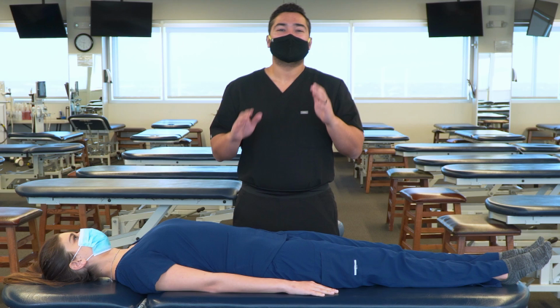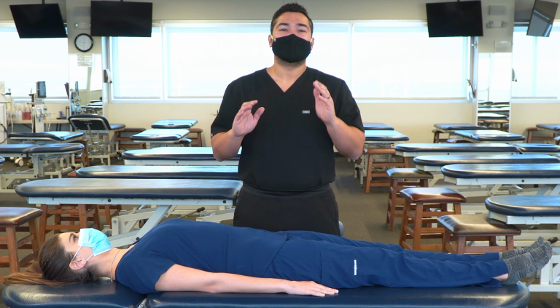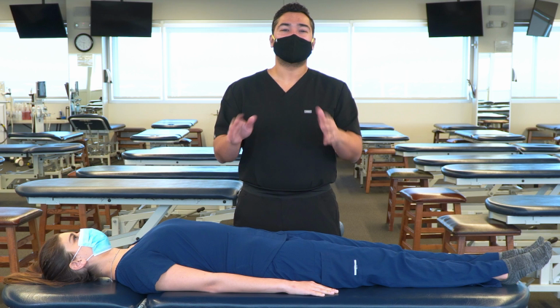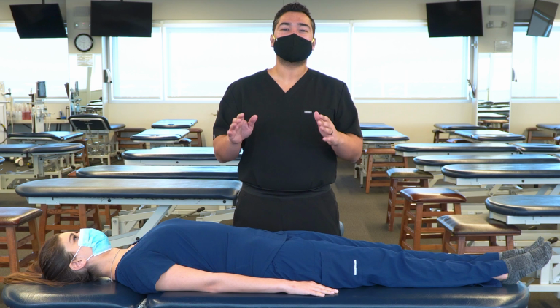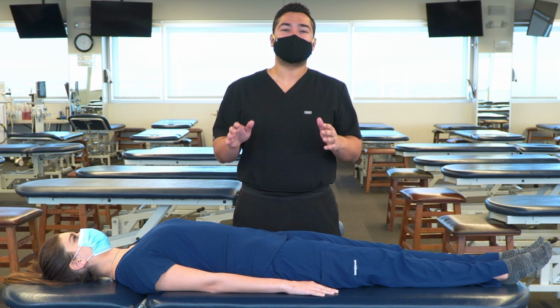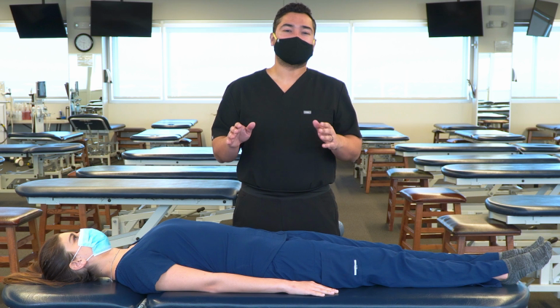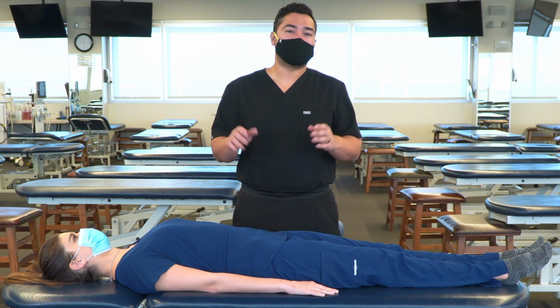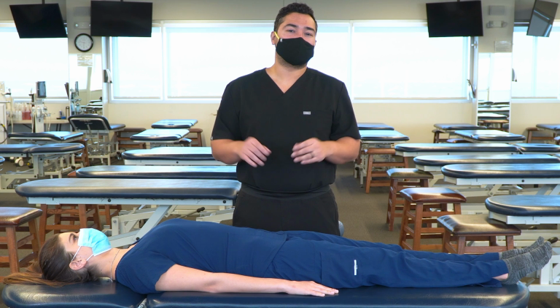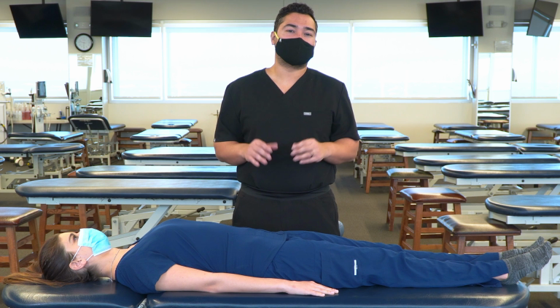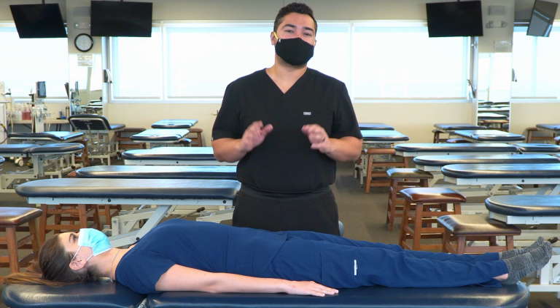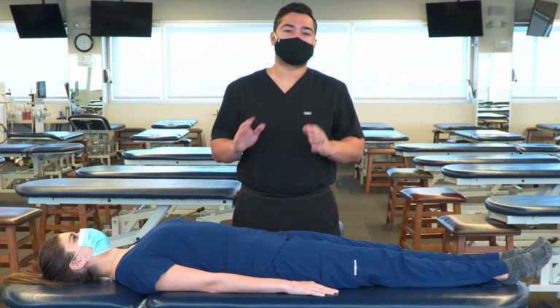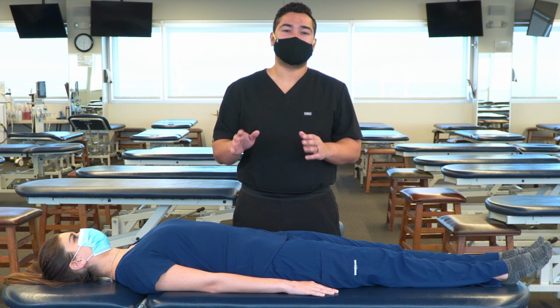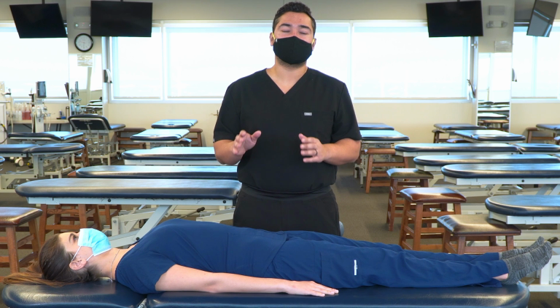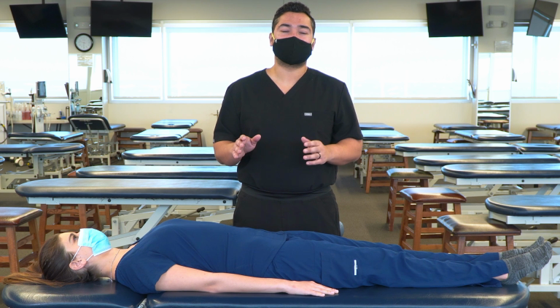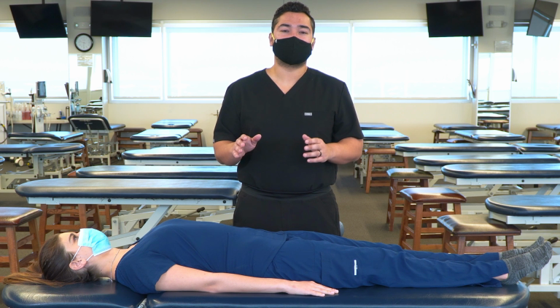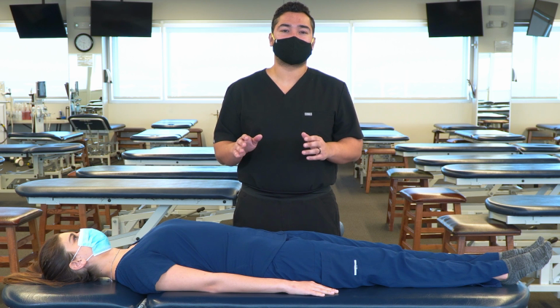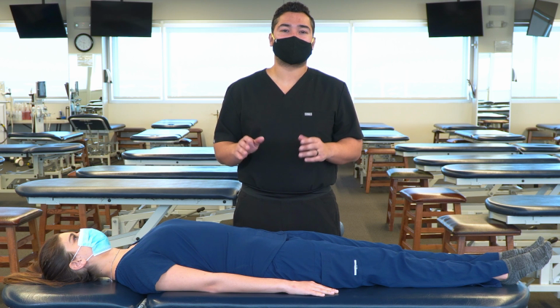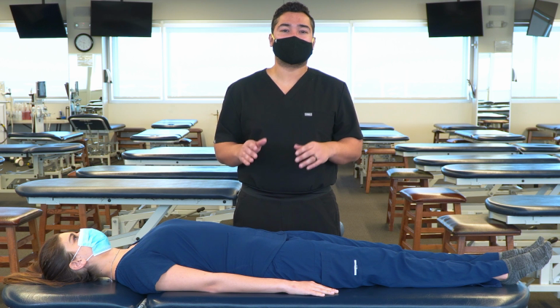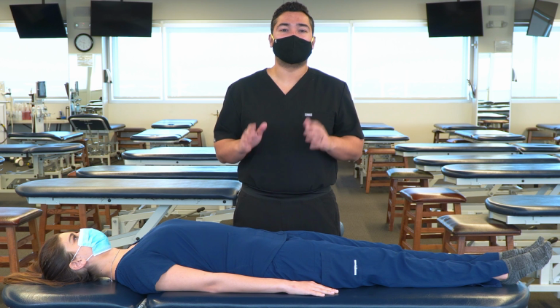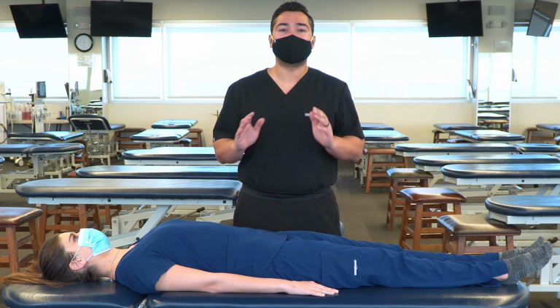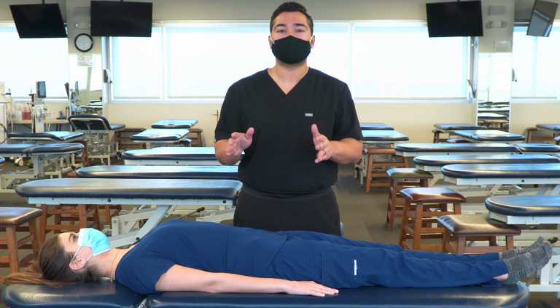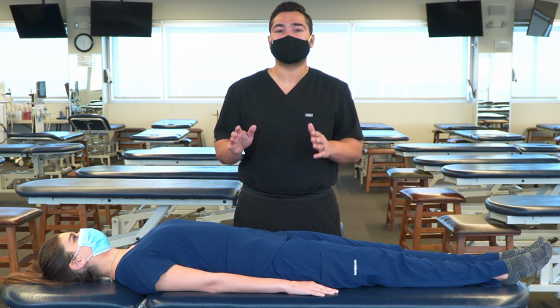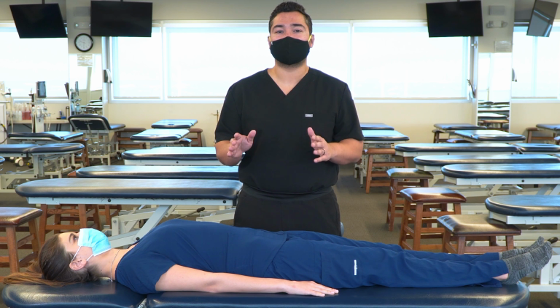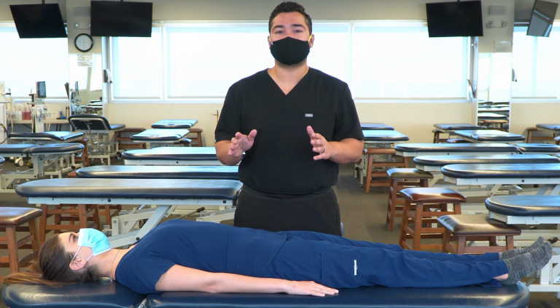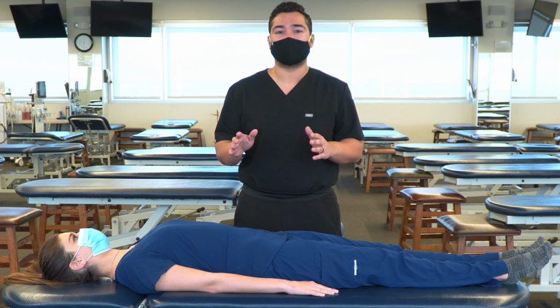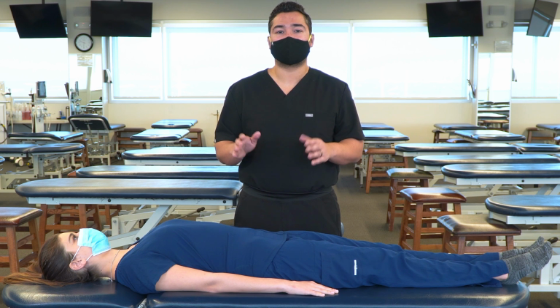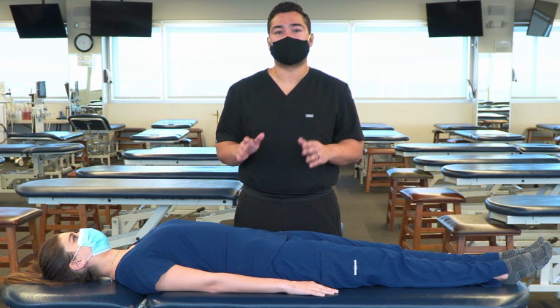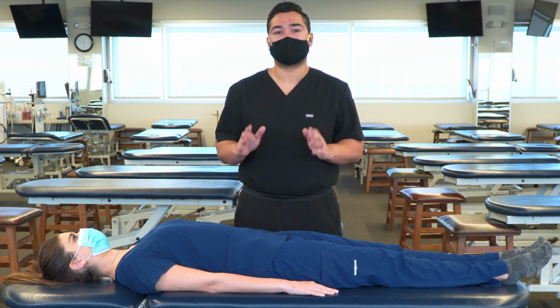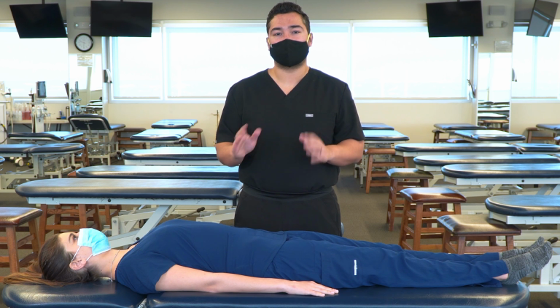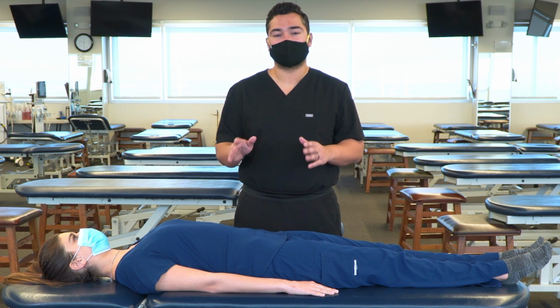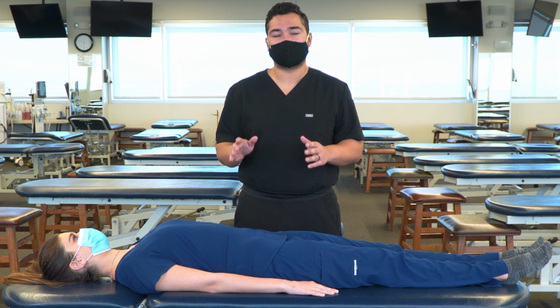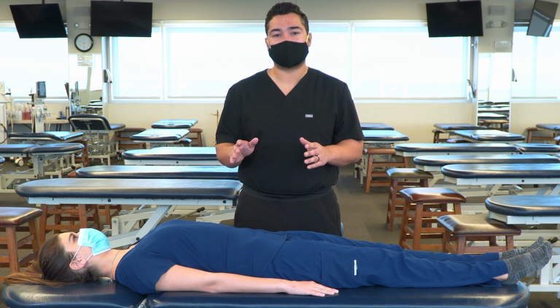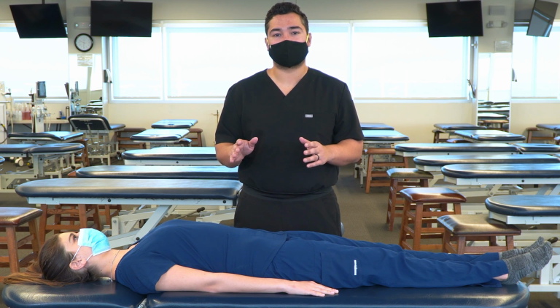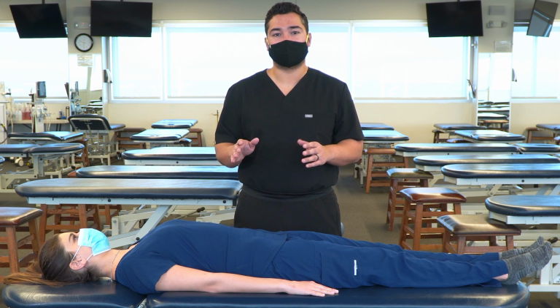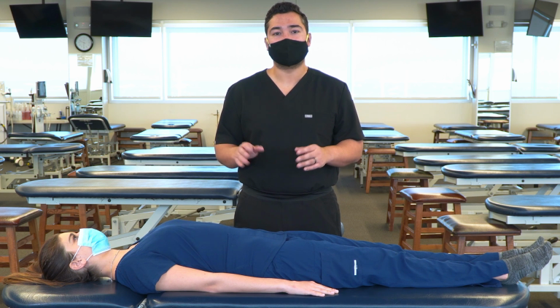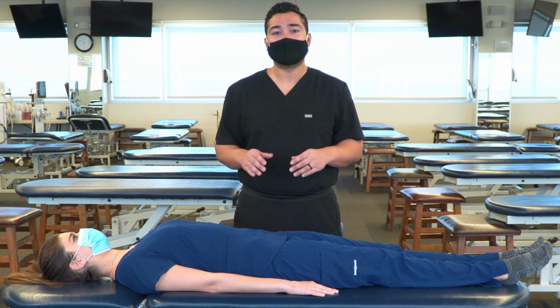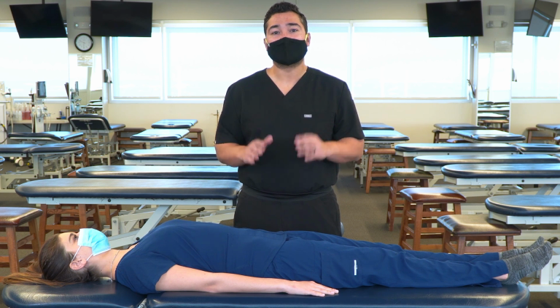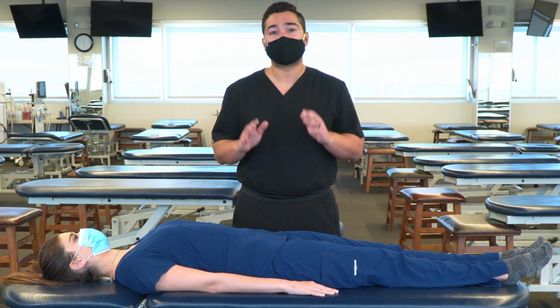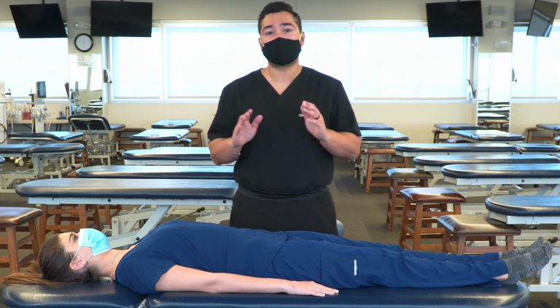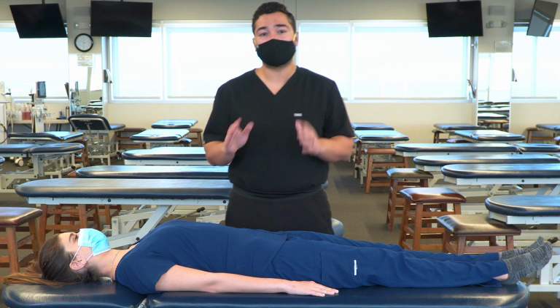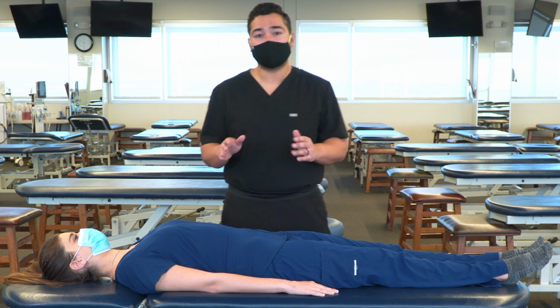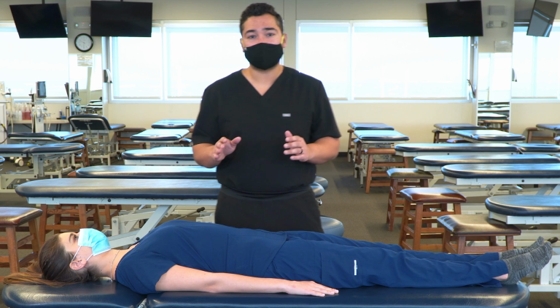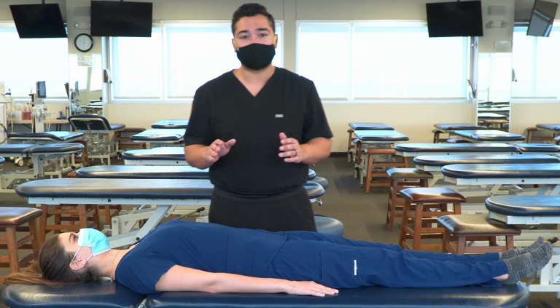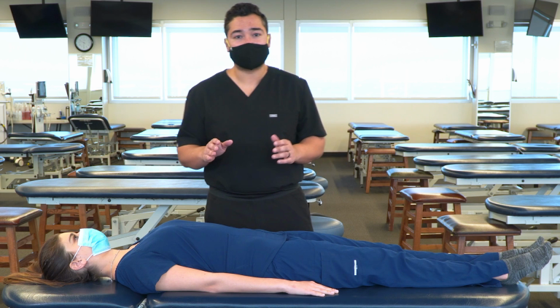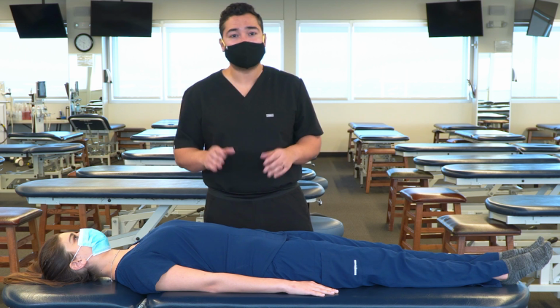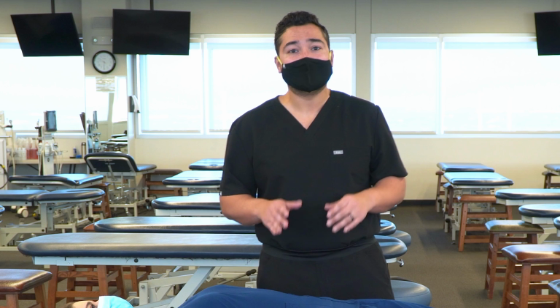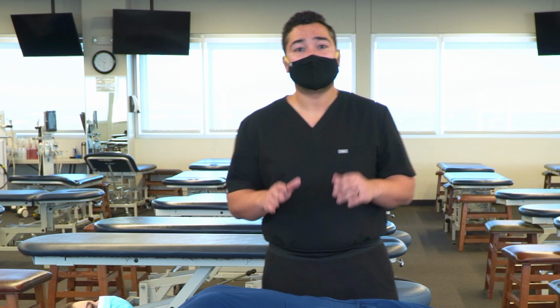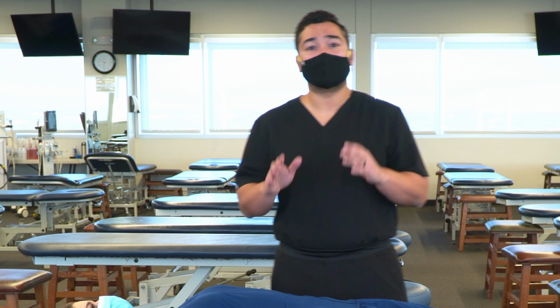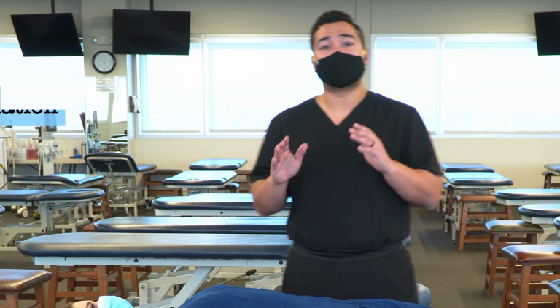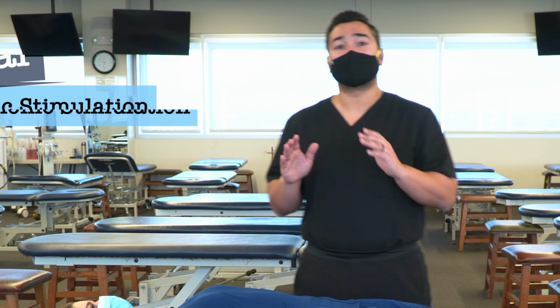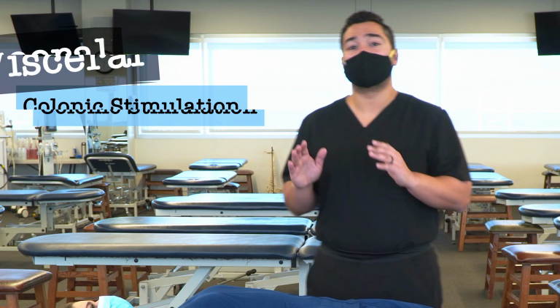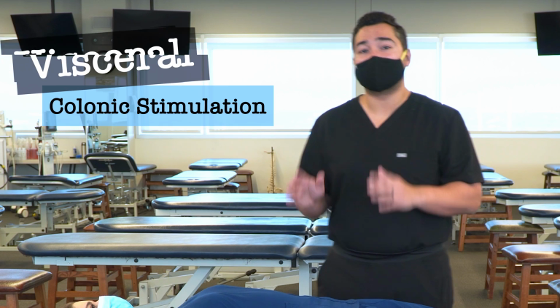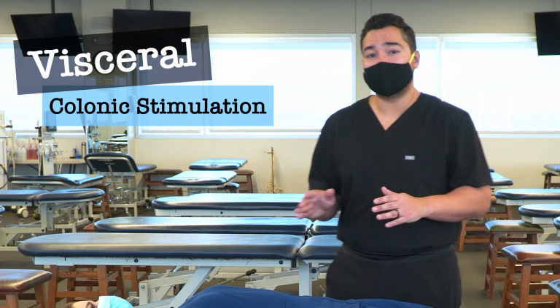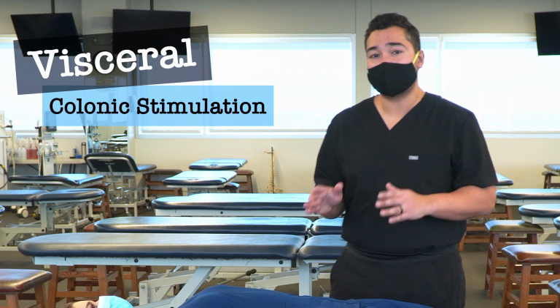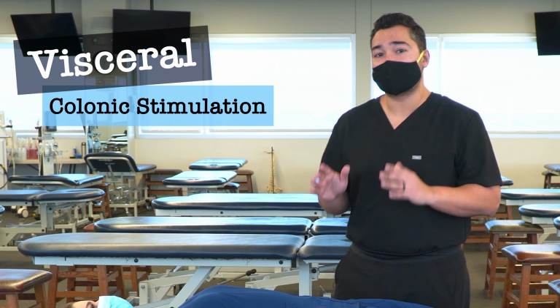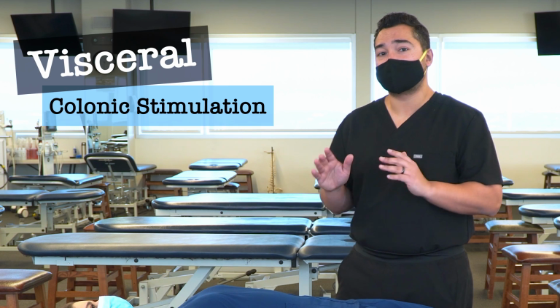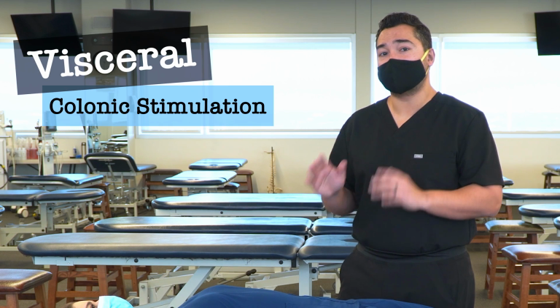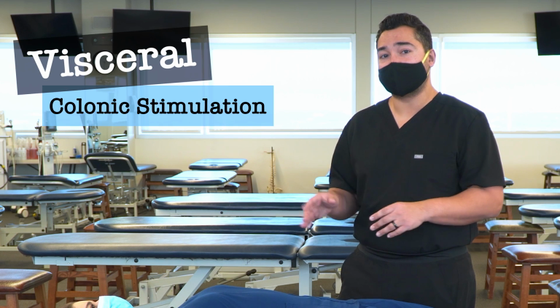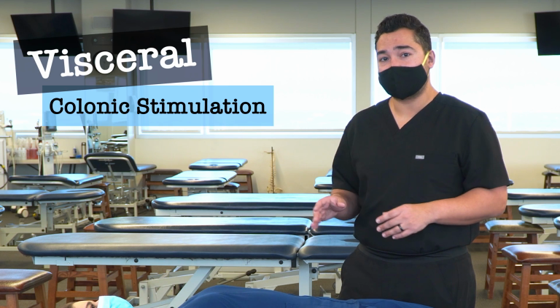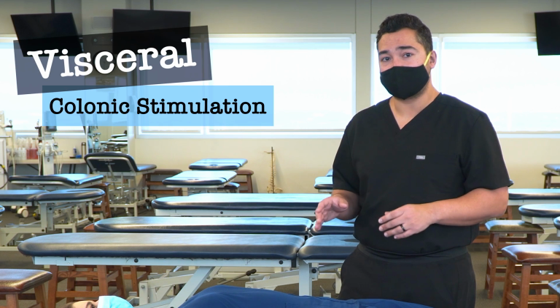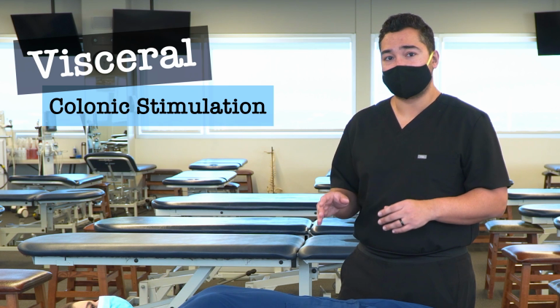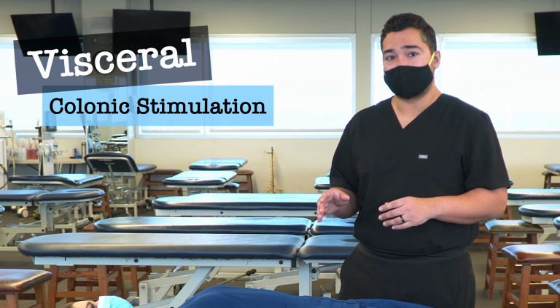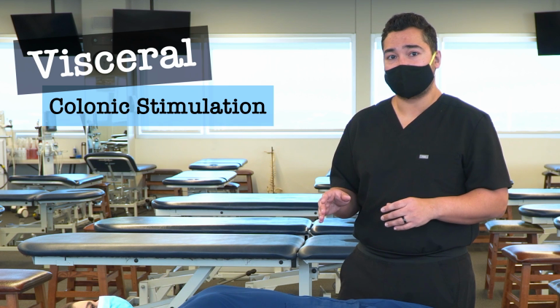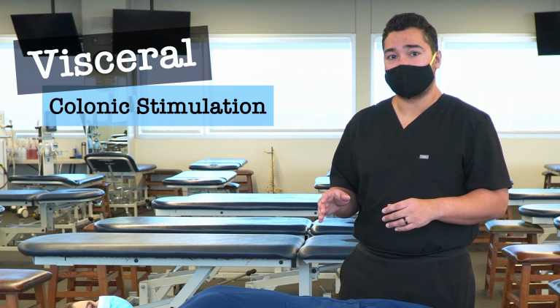In this video, we're going to discuss and demonstrate a visceral technique for the large intestine, specifically the colonic stimulation technique.